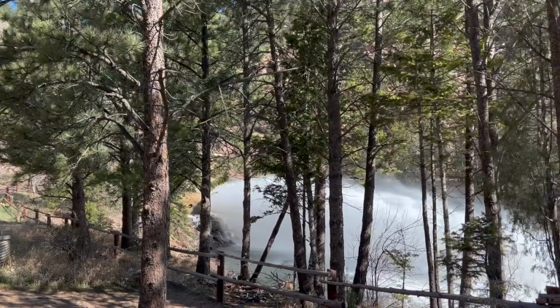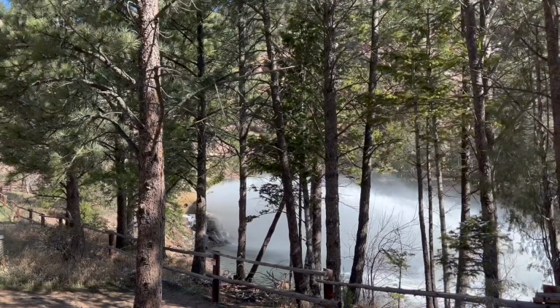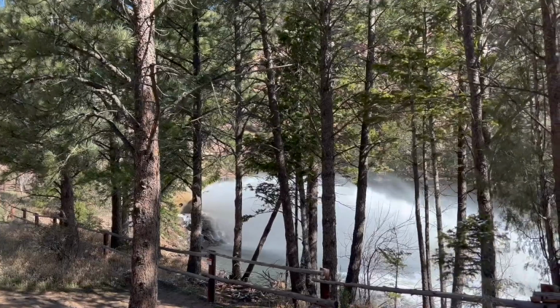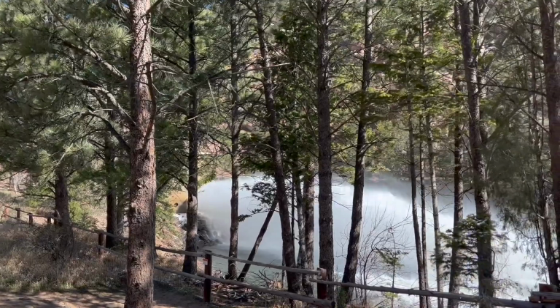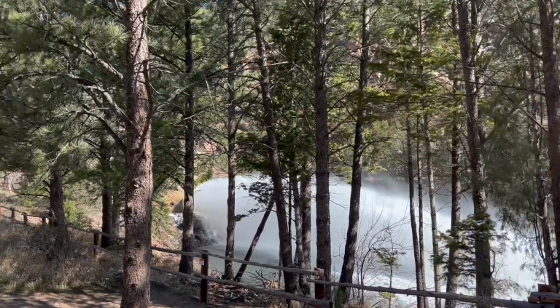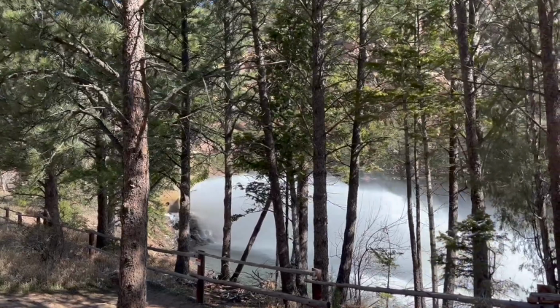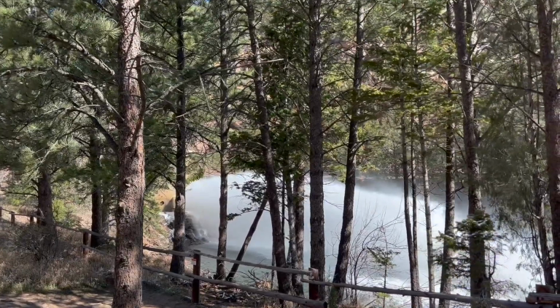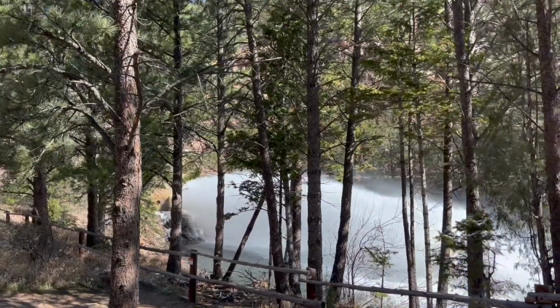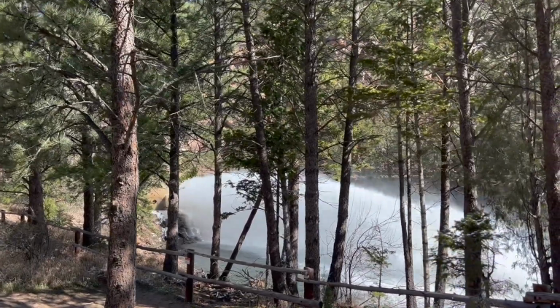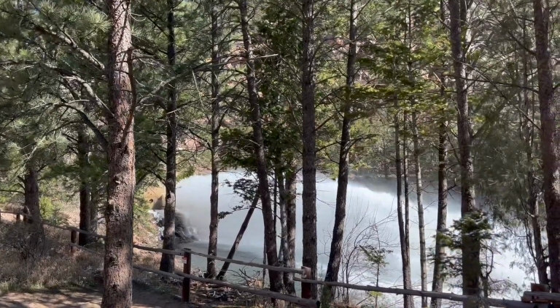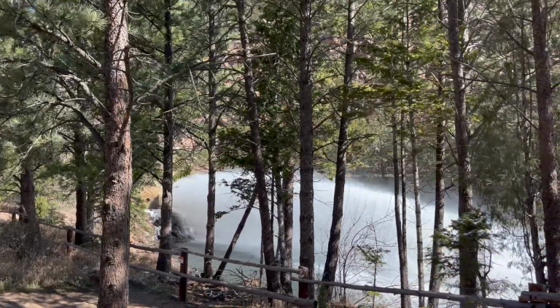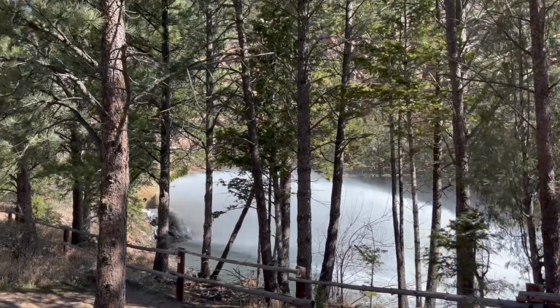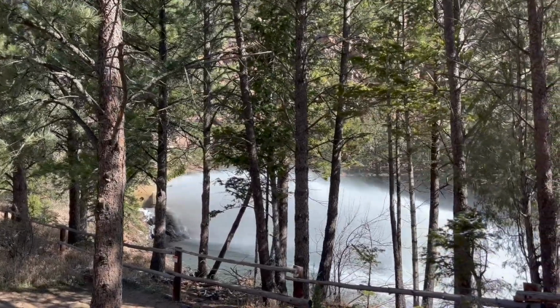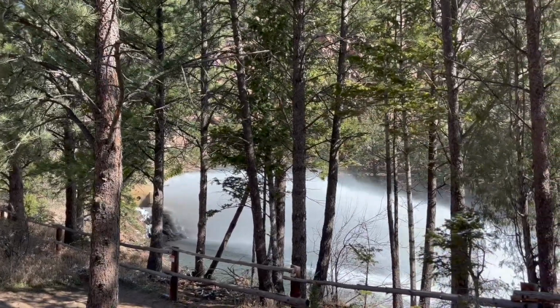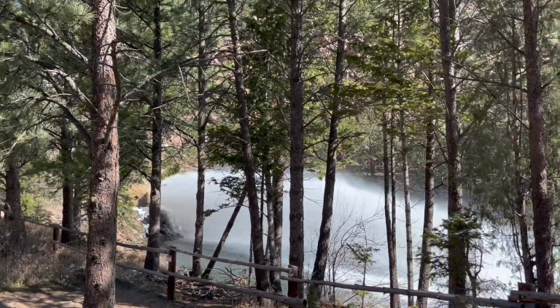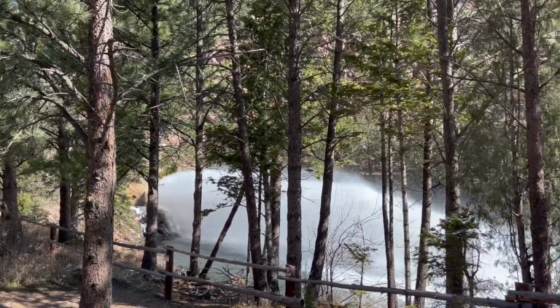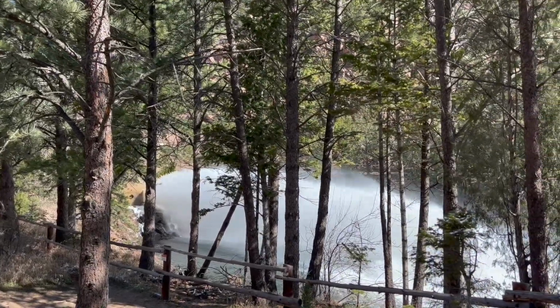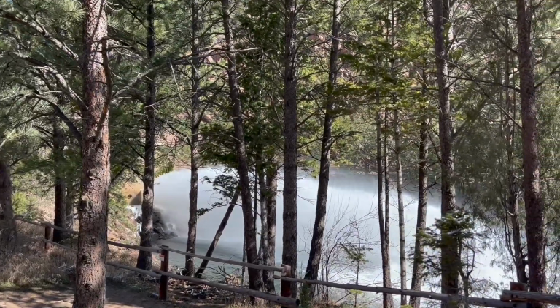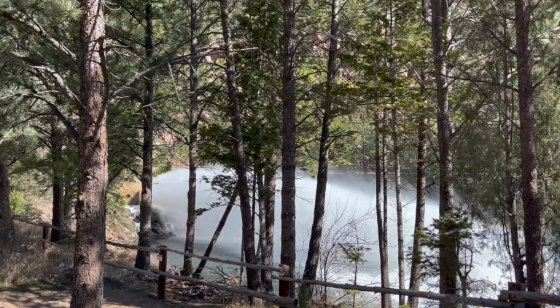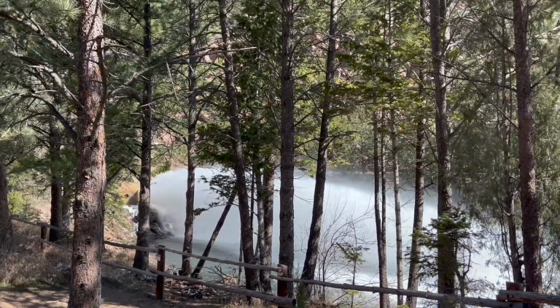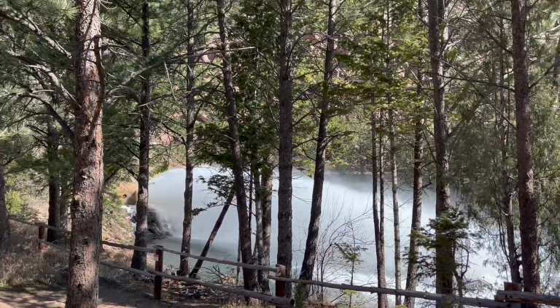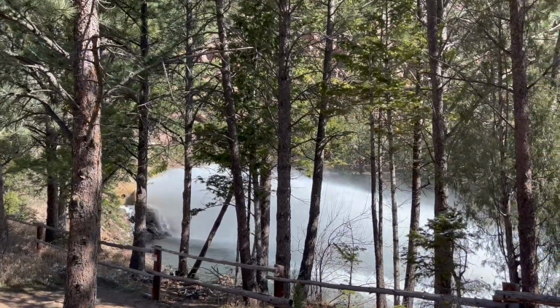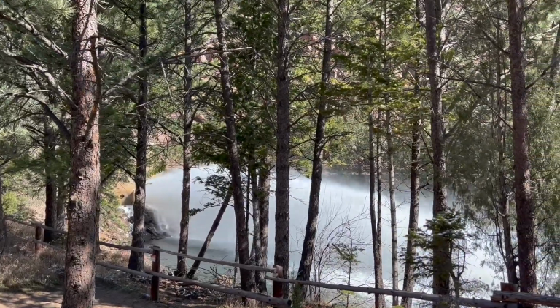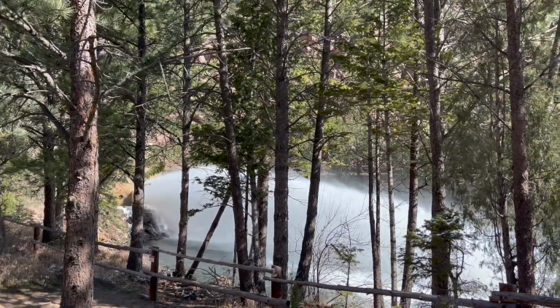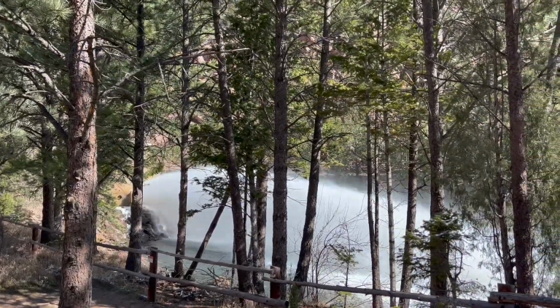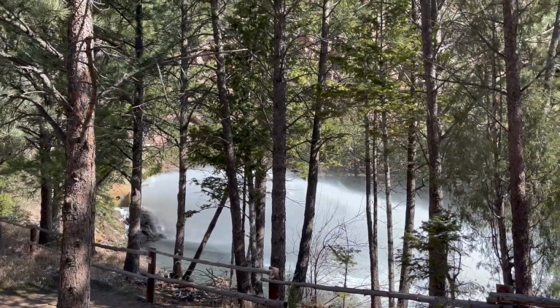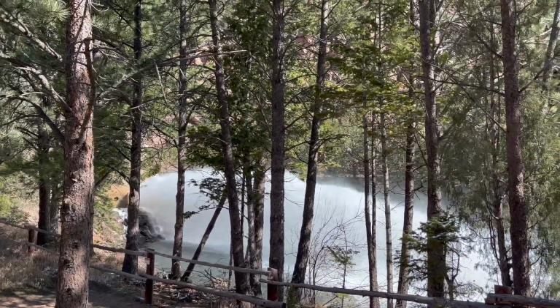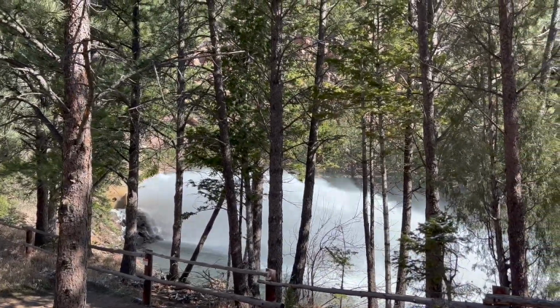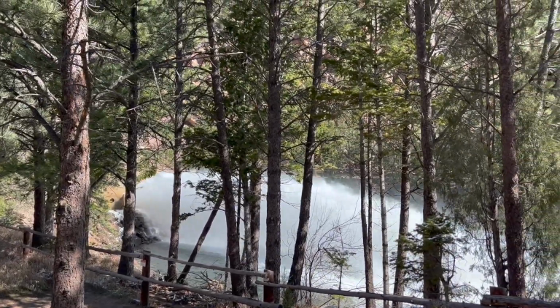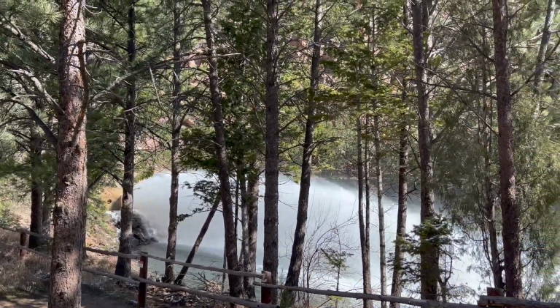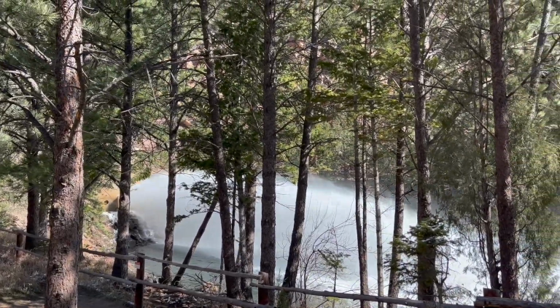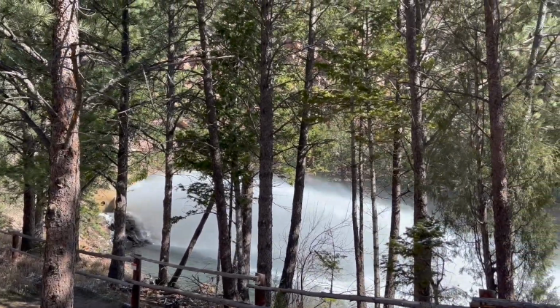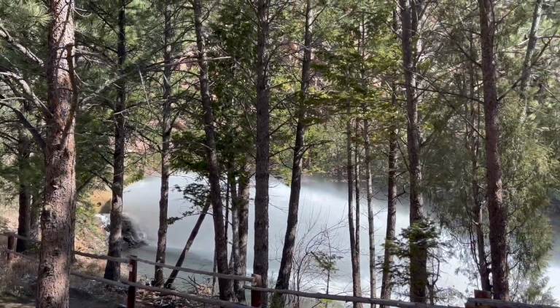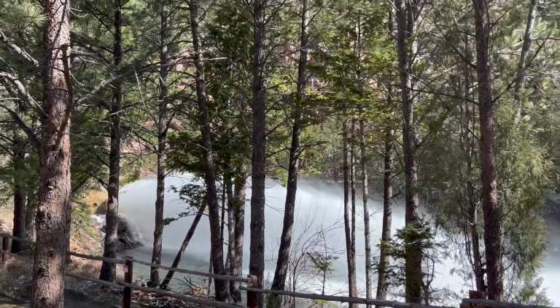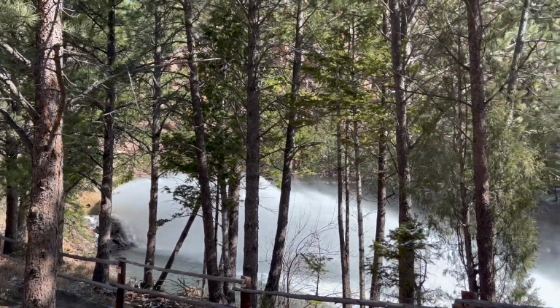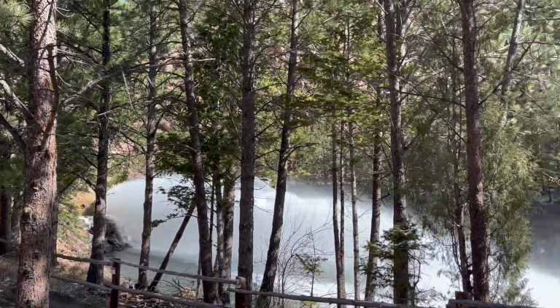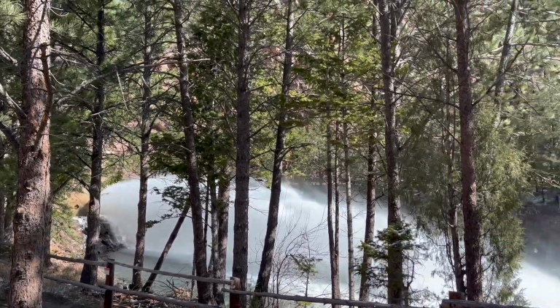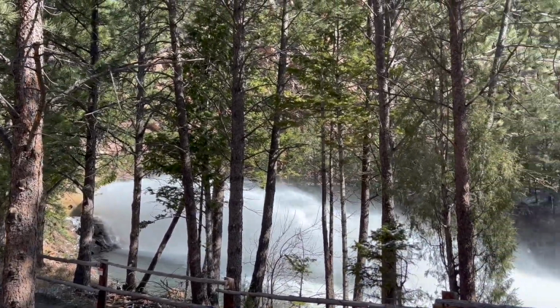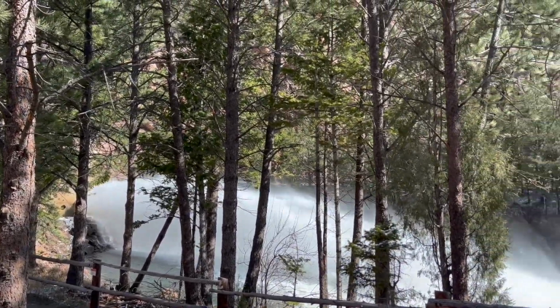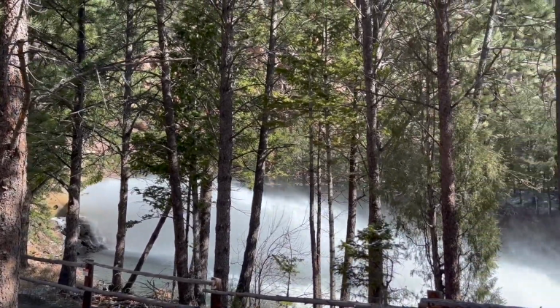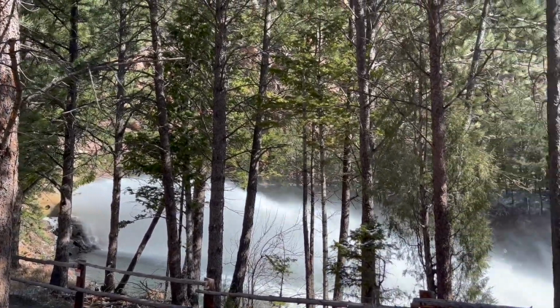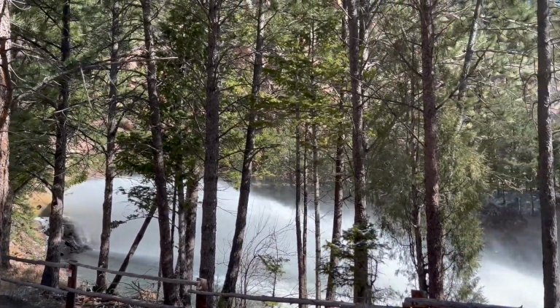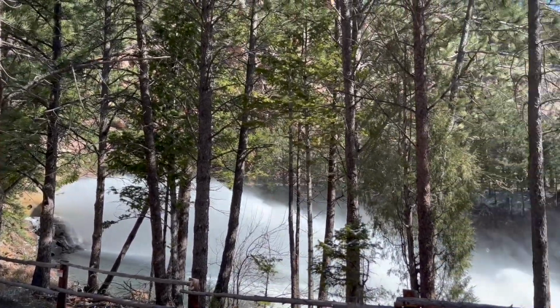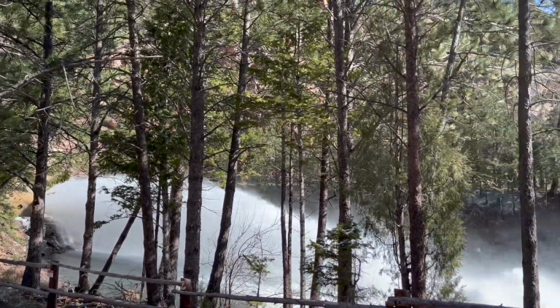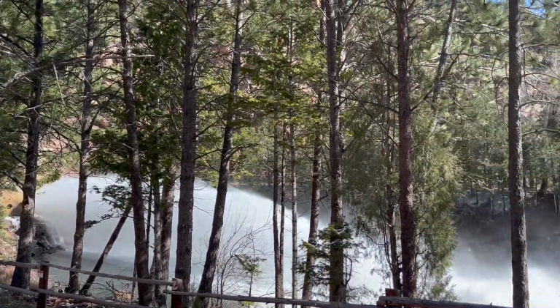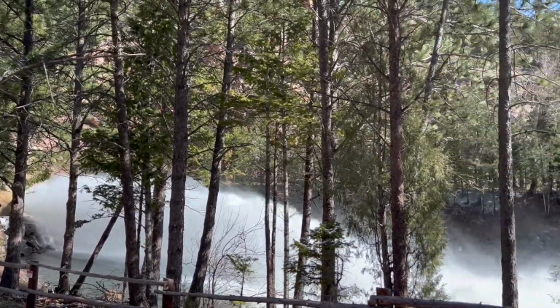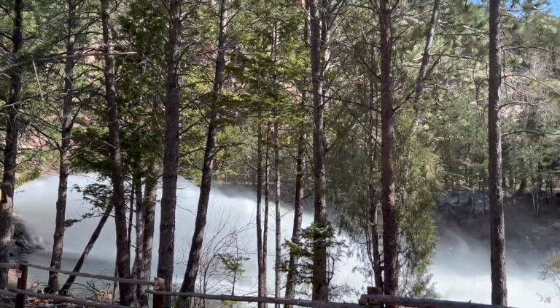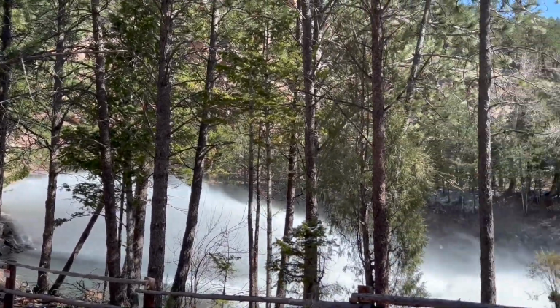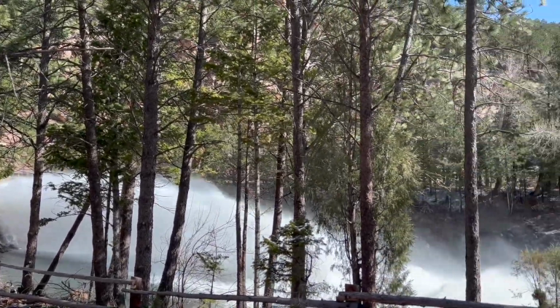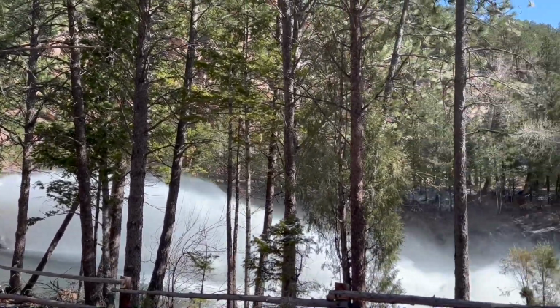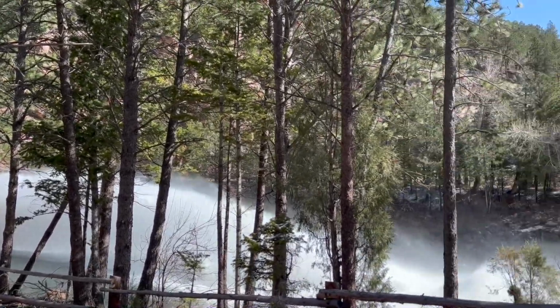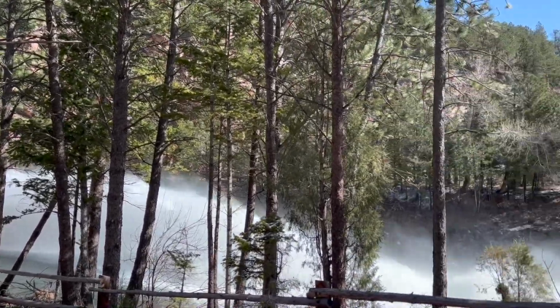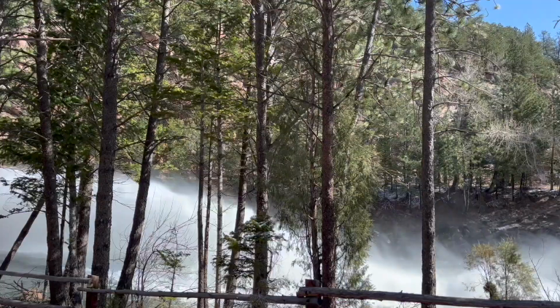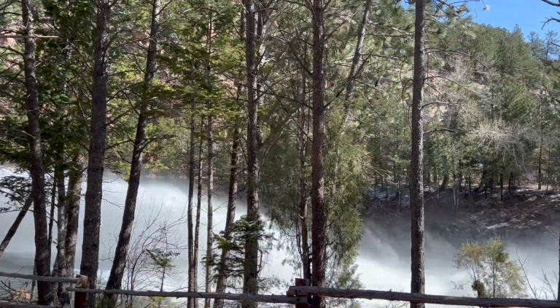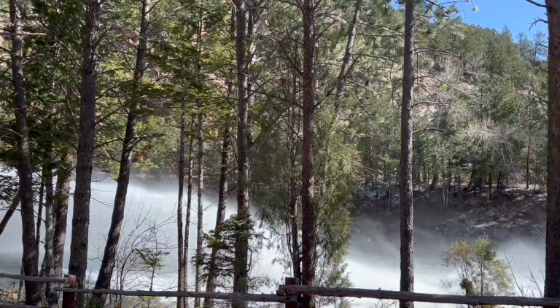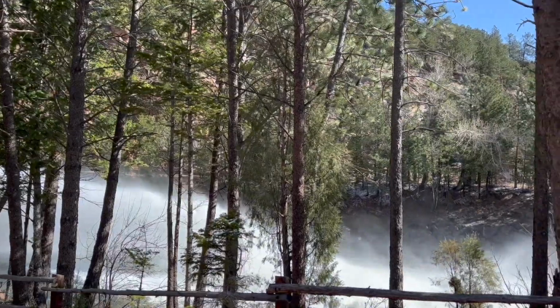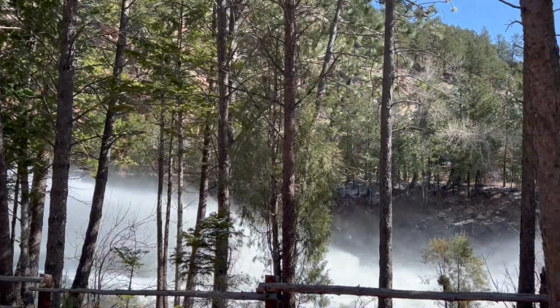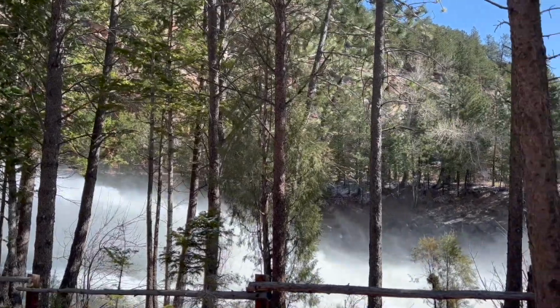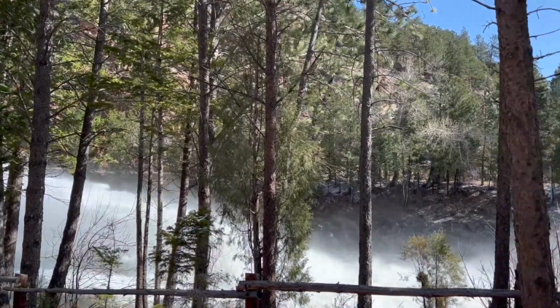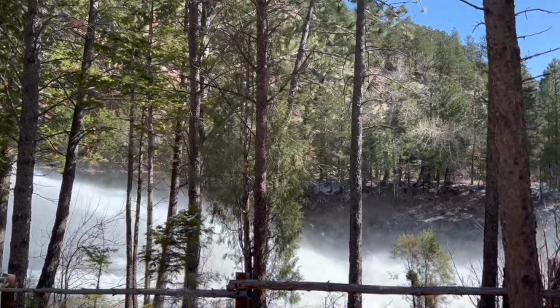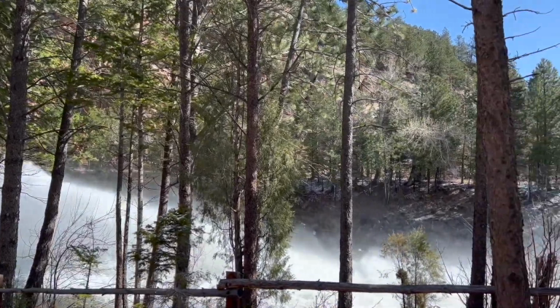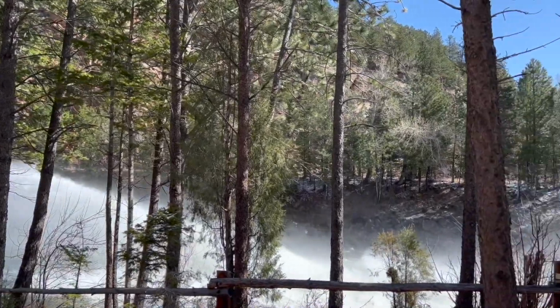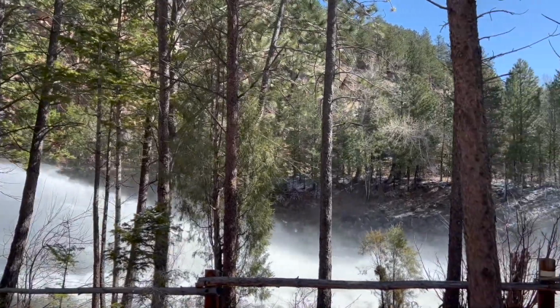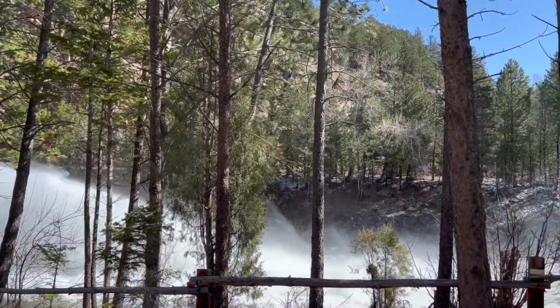There is a water relief happening. Looks like we are actually beneath the dam. All that snow melt has to go somewhere.